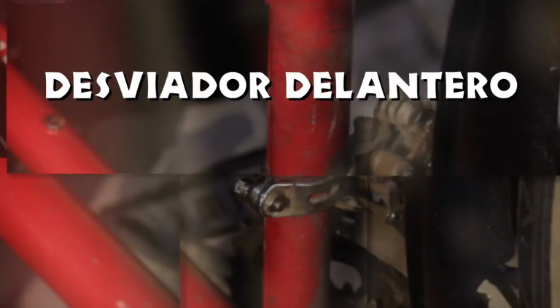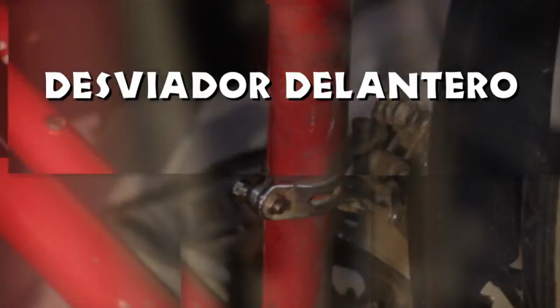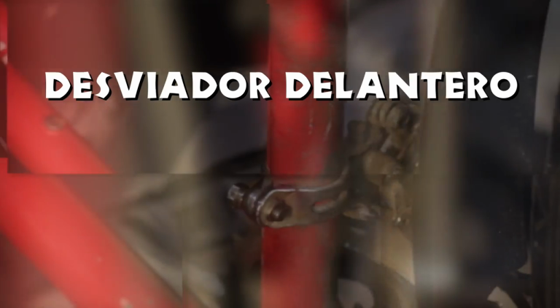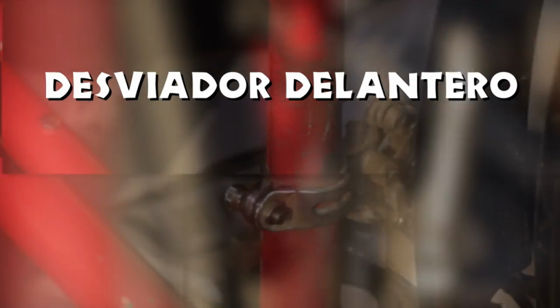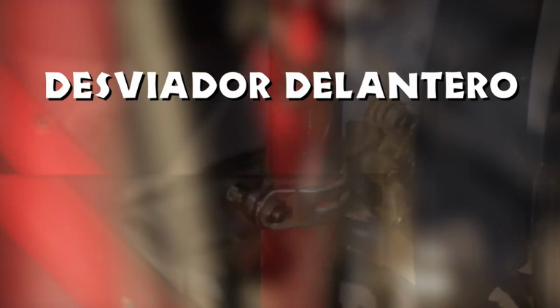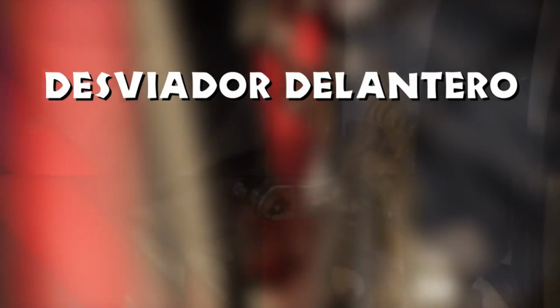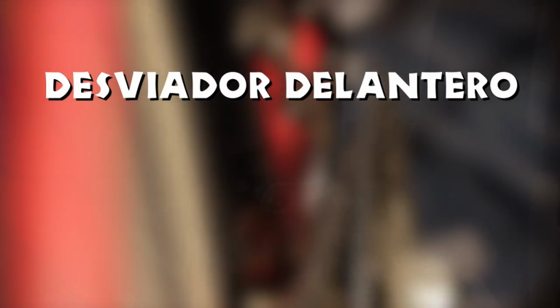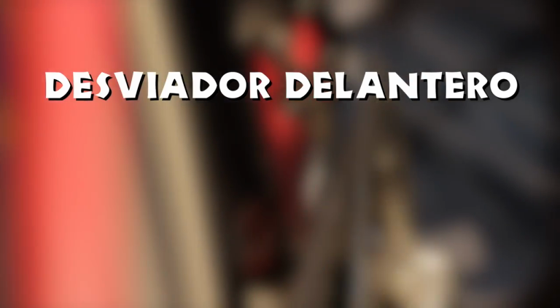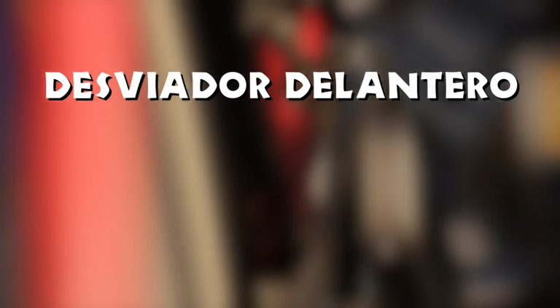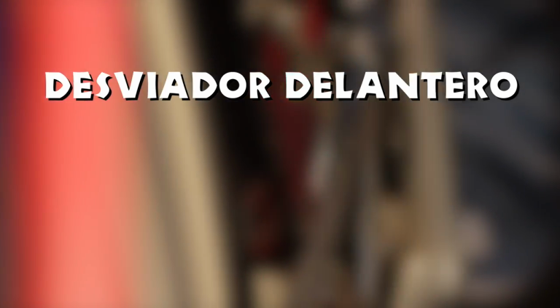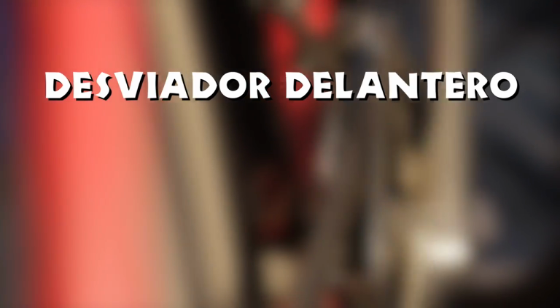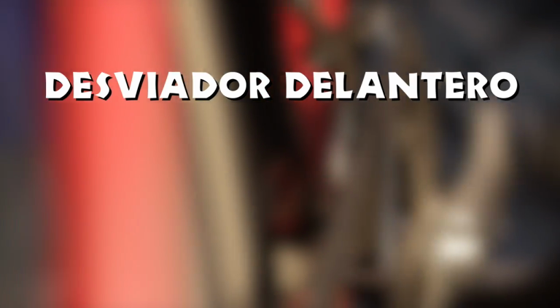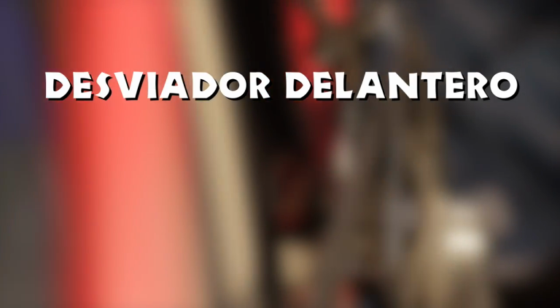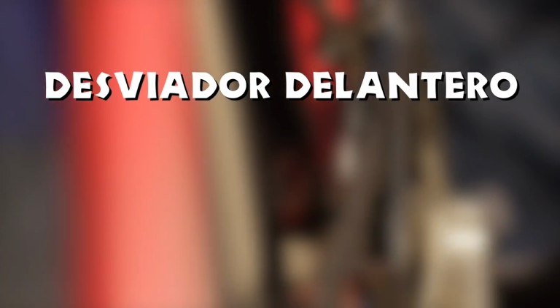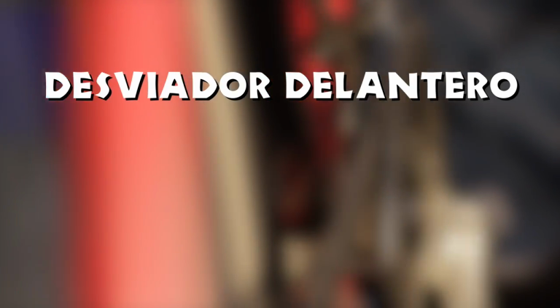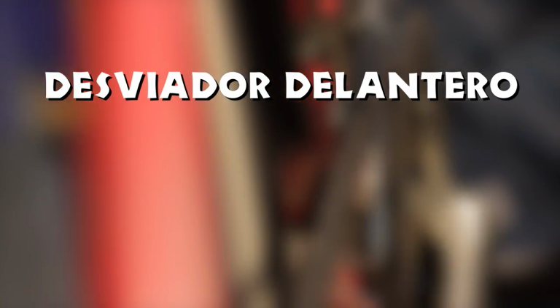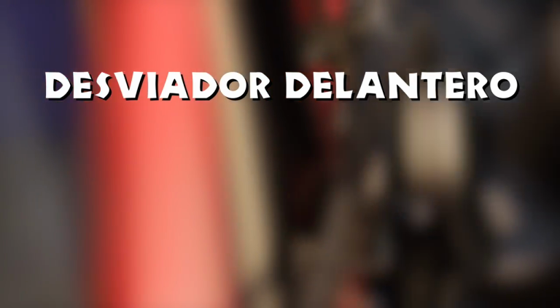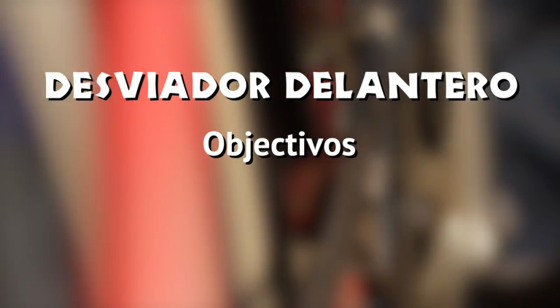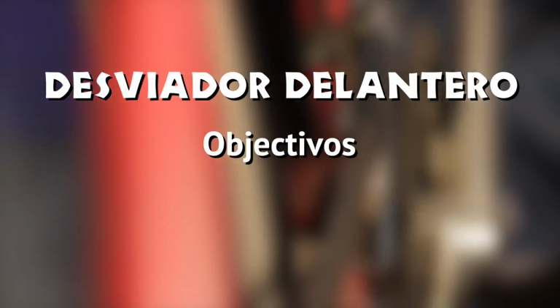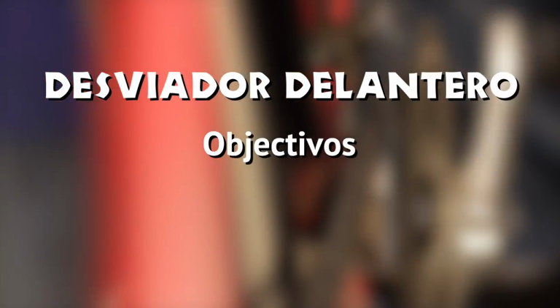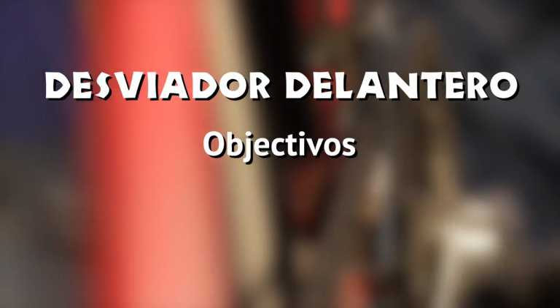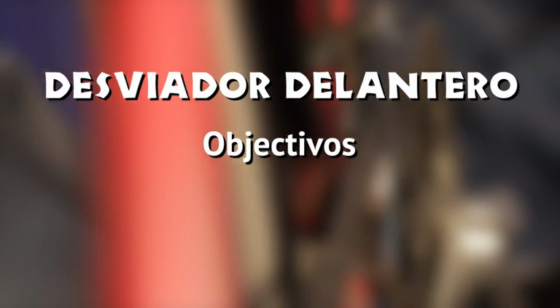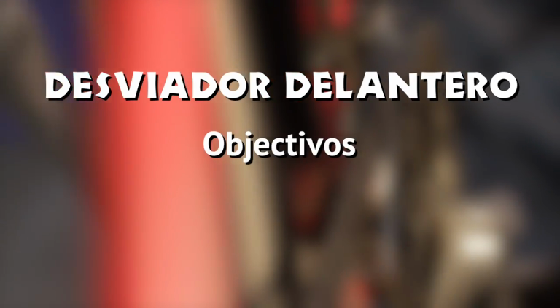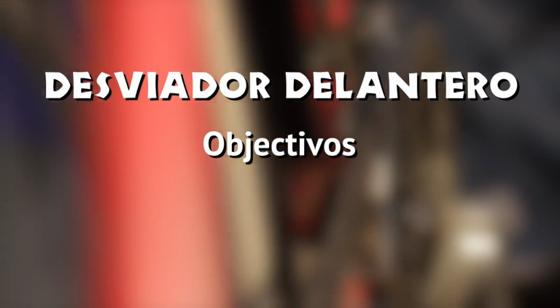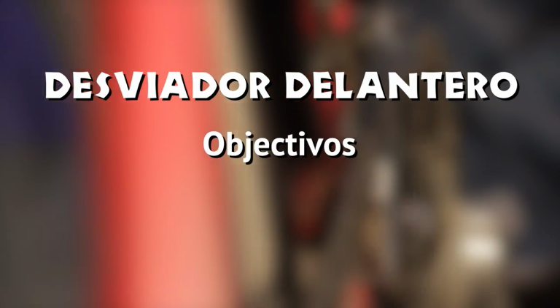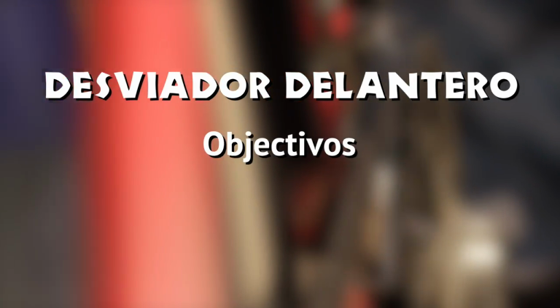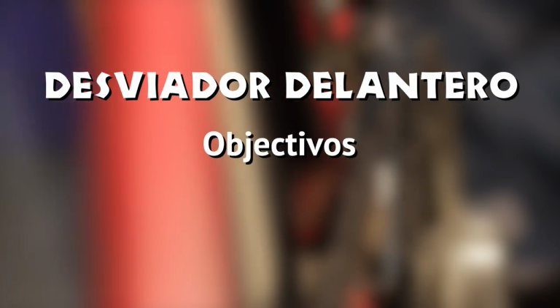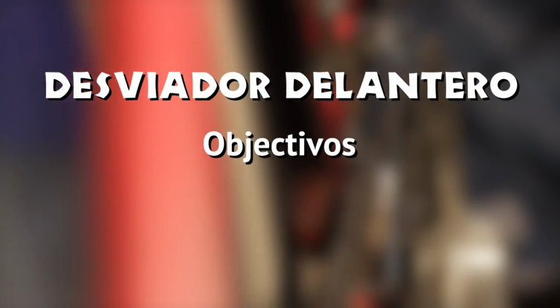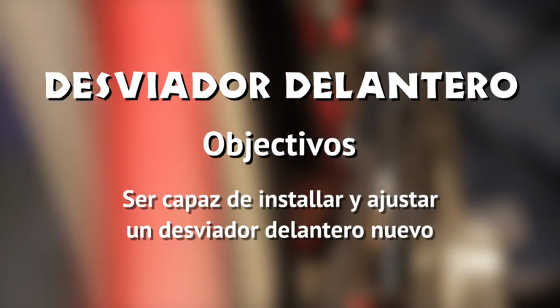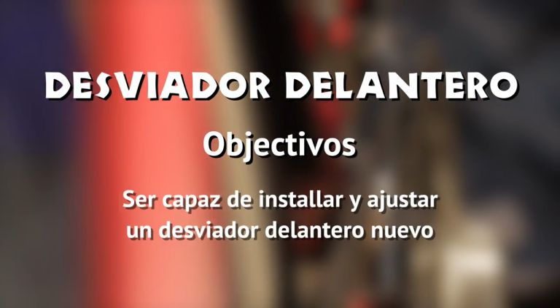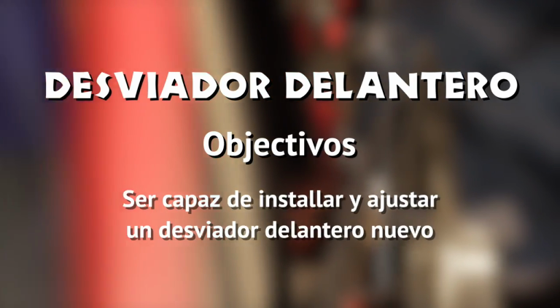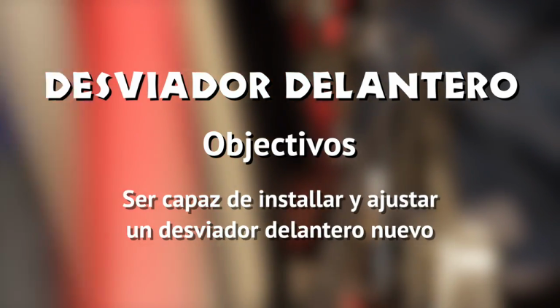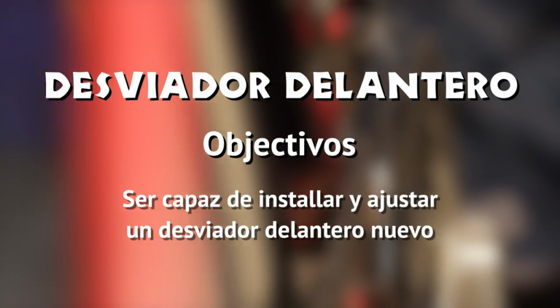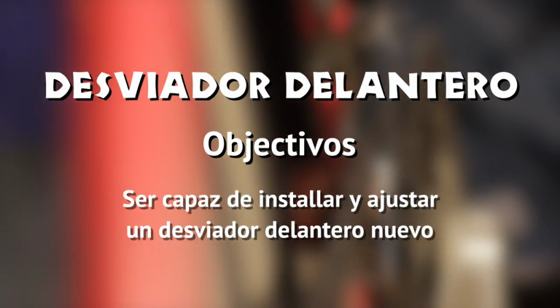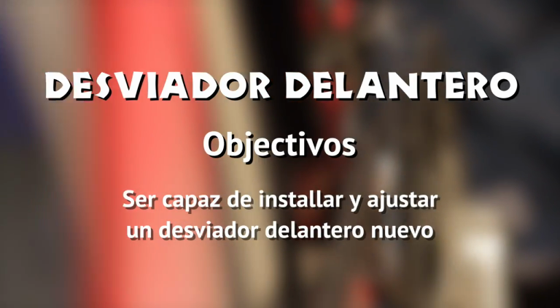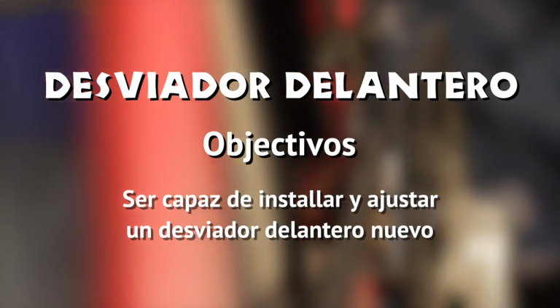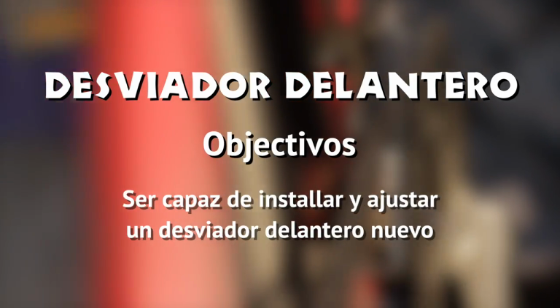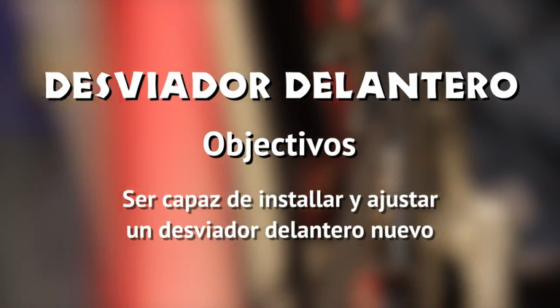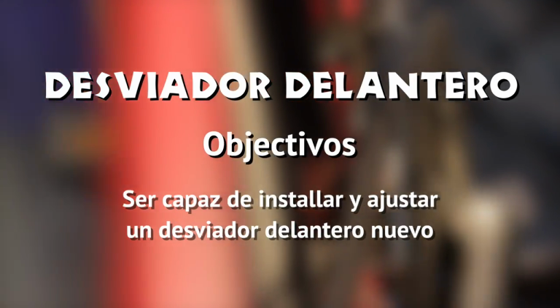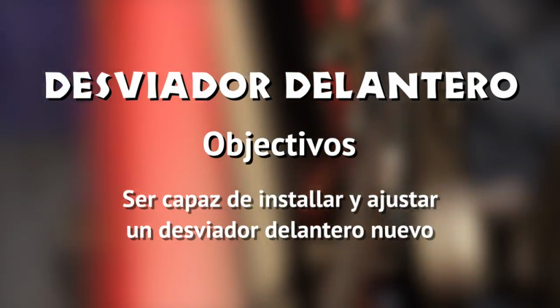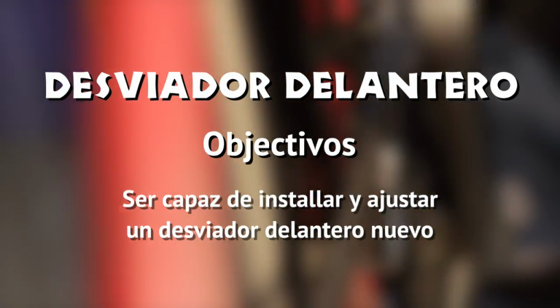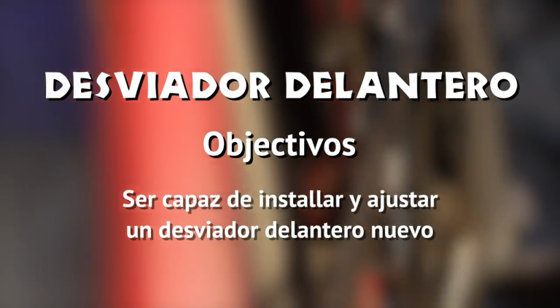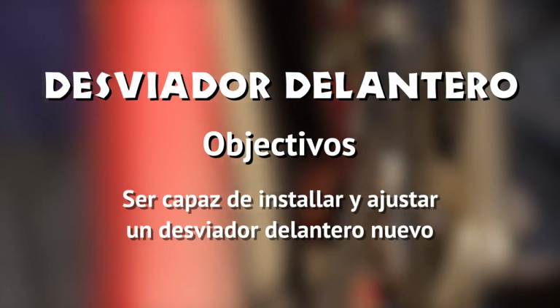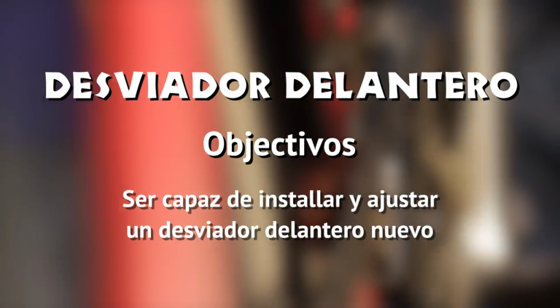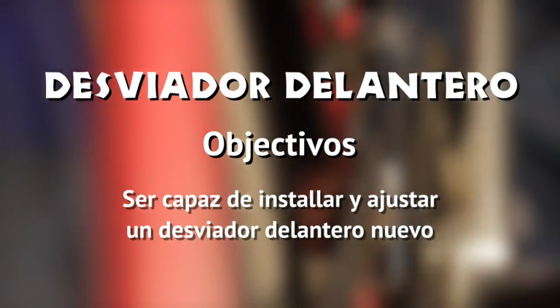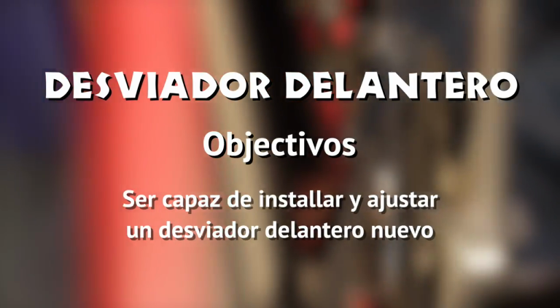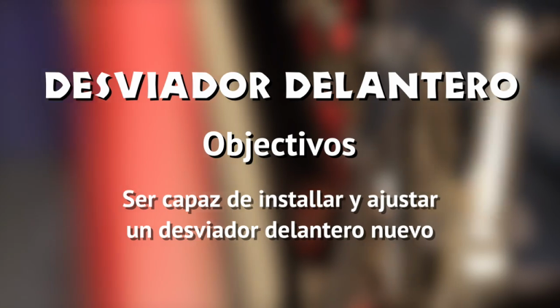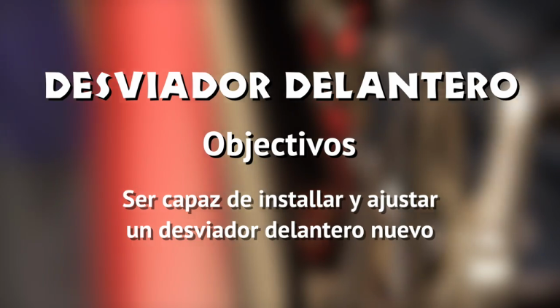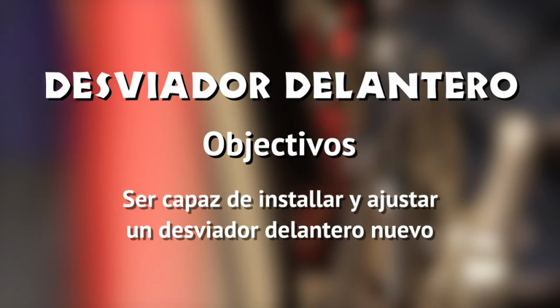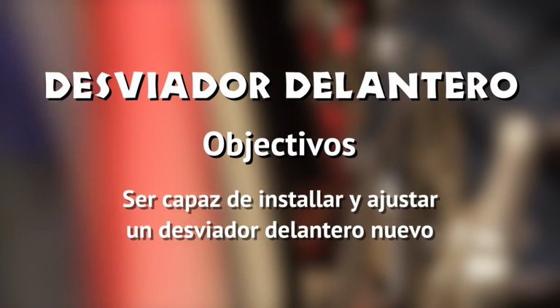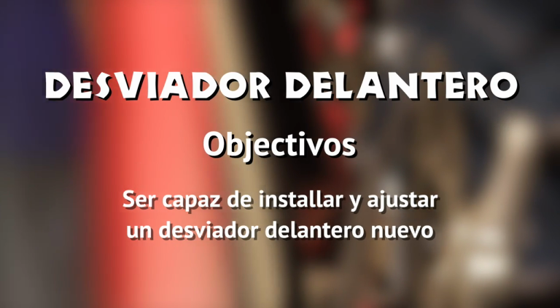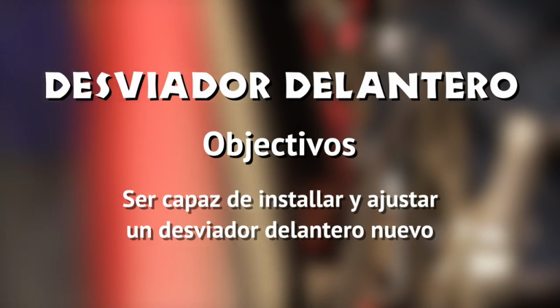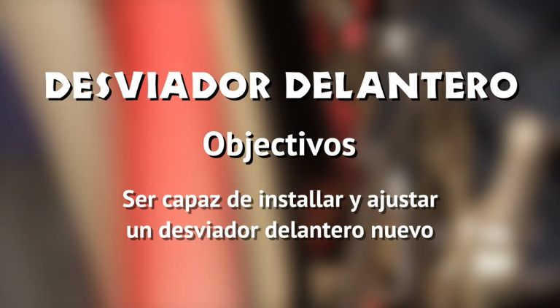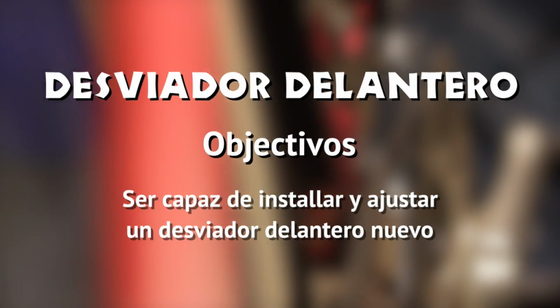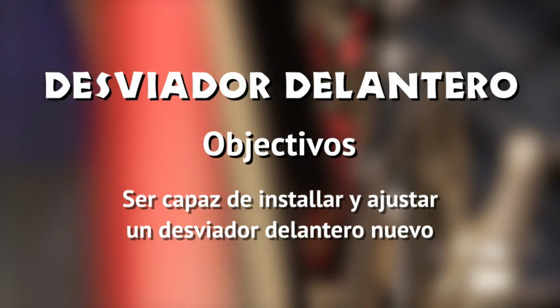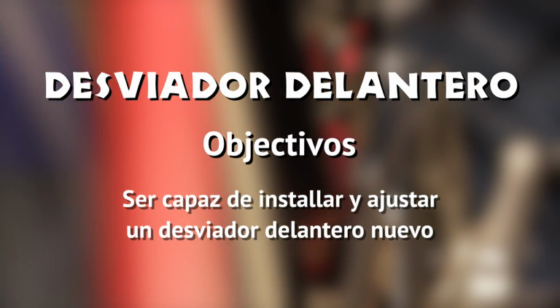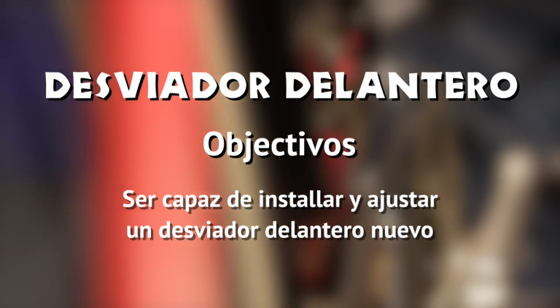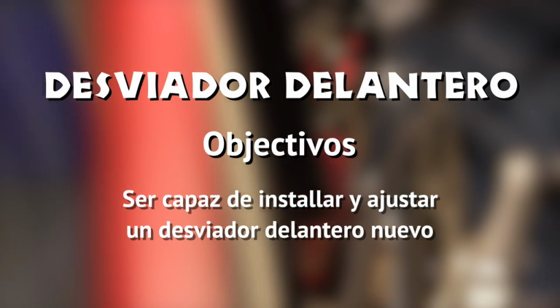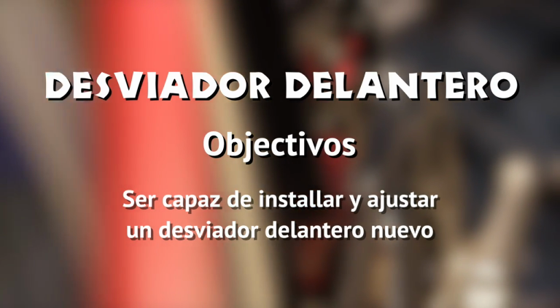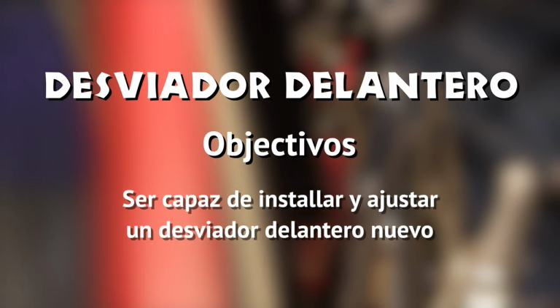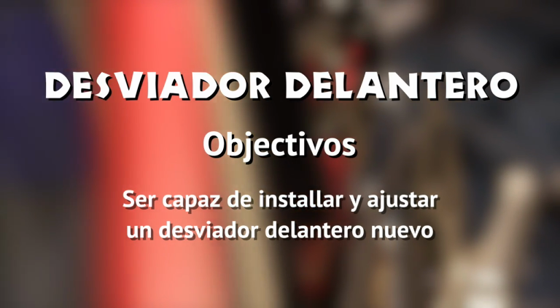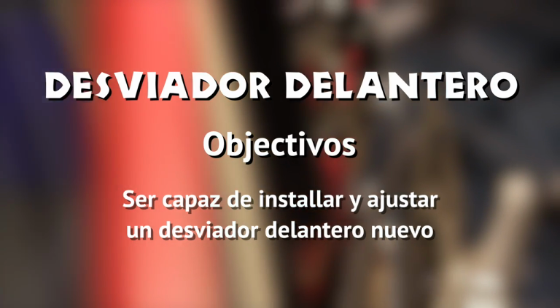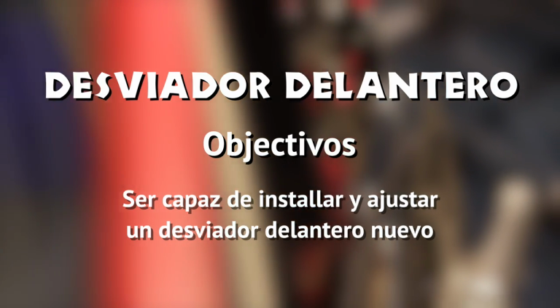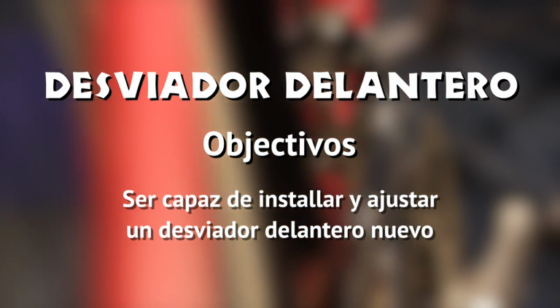Desviador delantero. Objetivos: ser capaz de instalar y ajustar un desviador delantero nuevo.